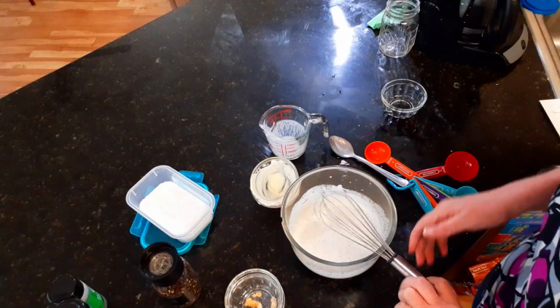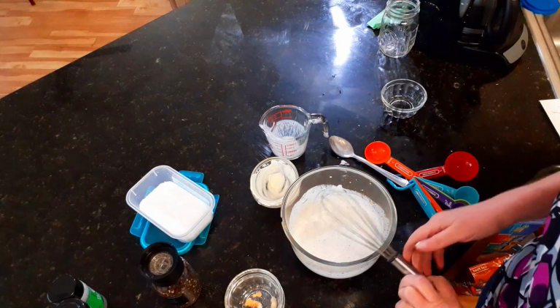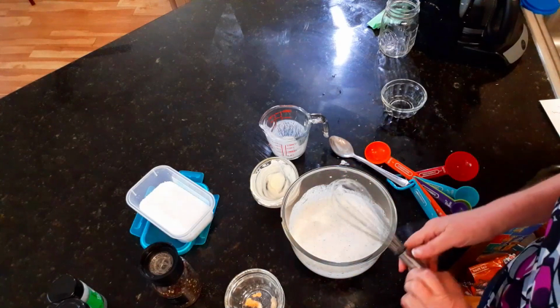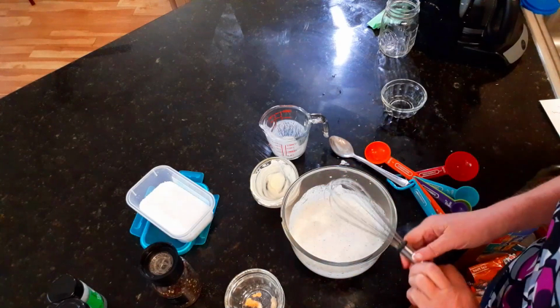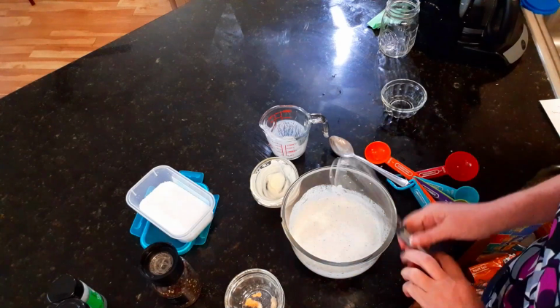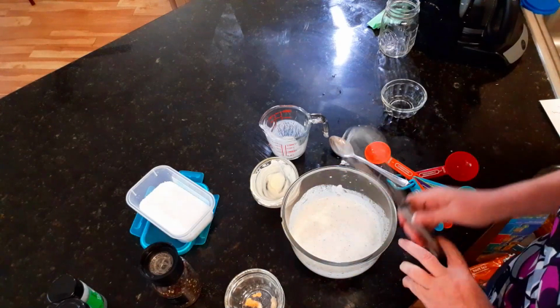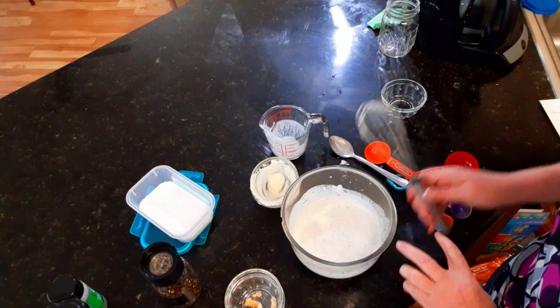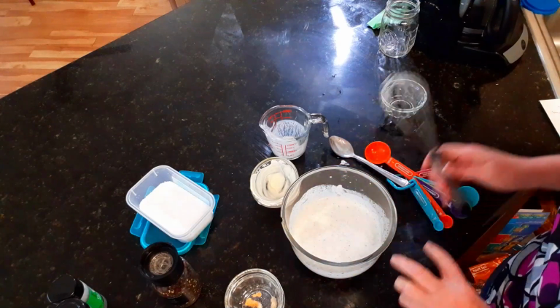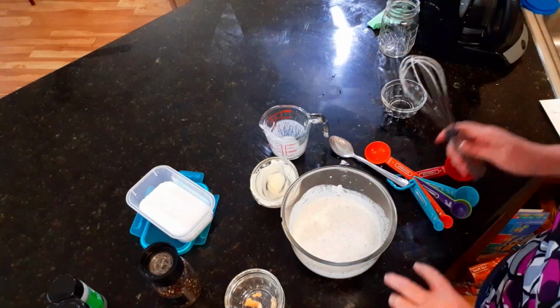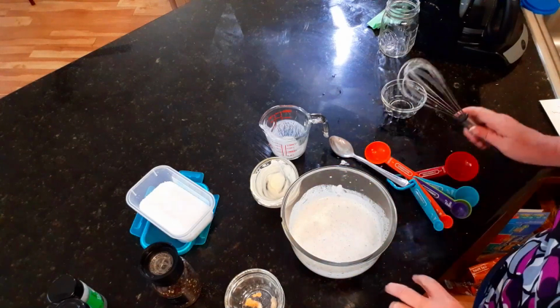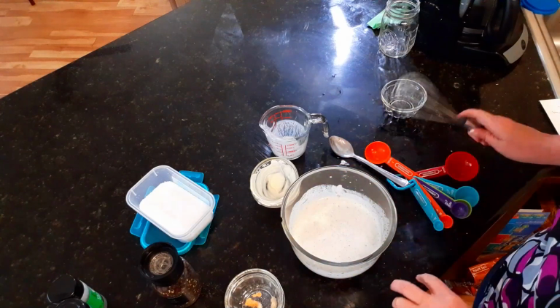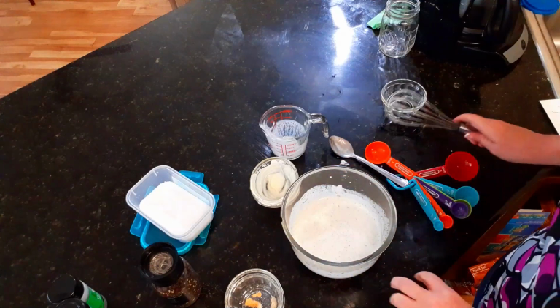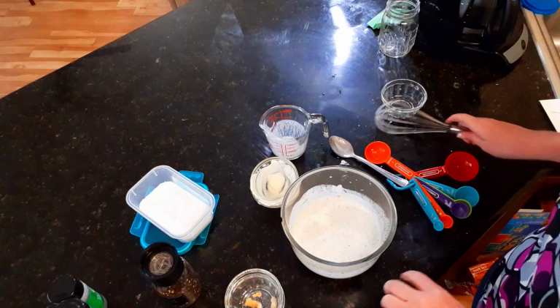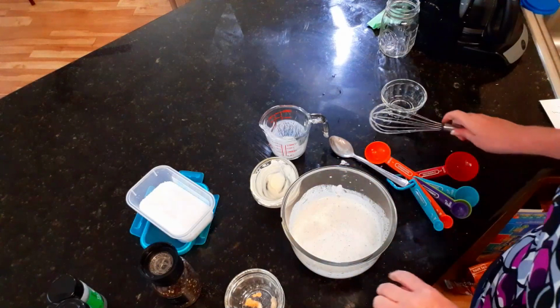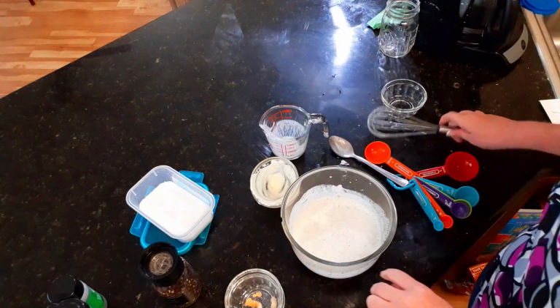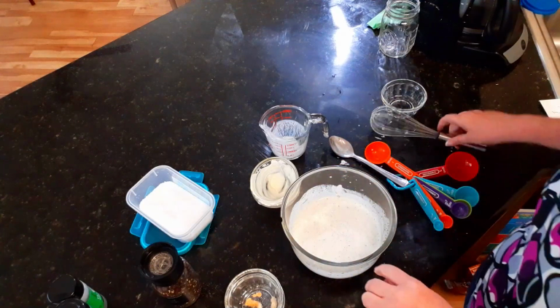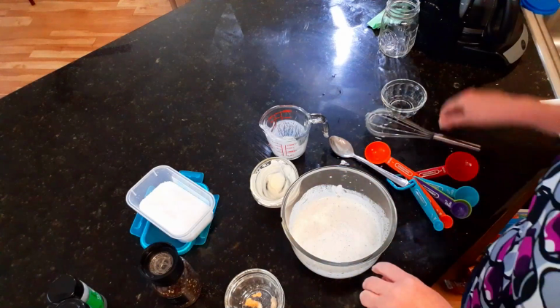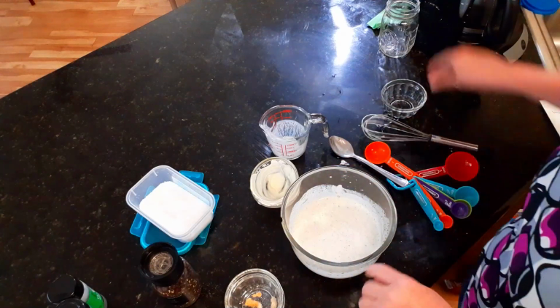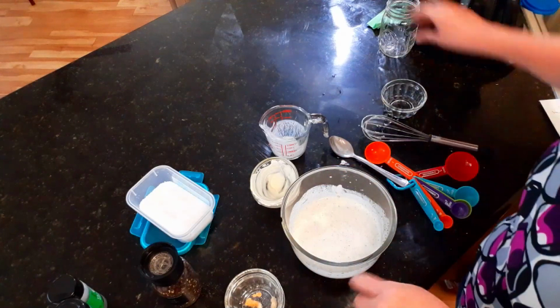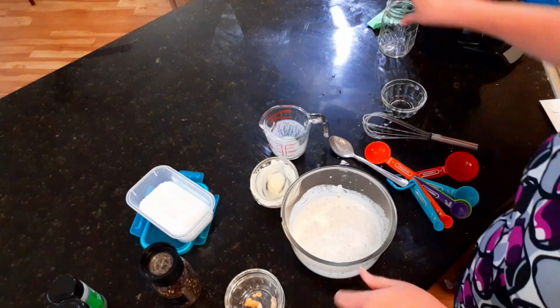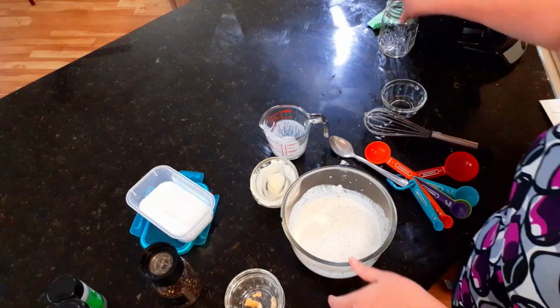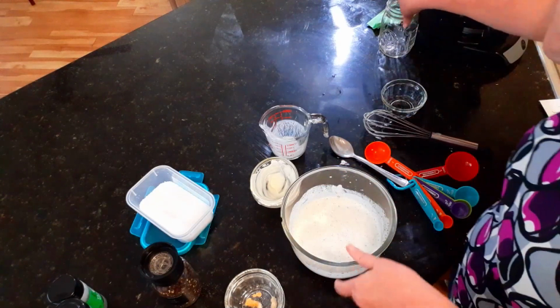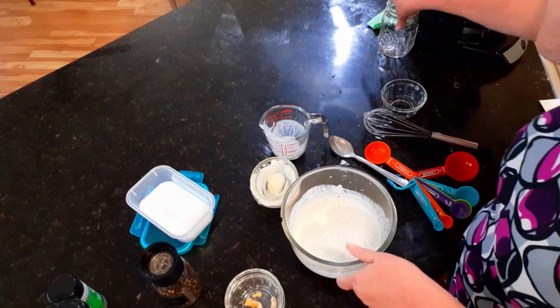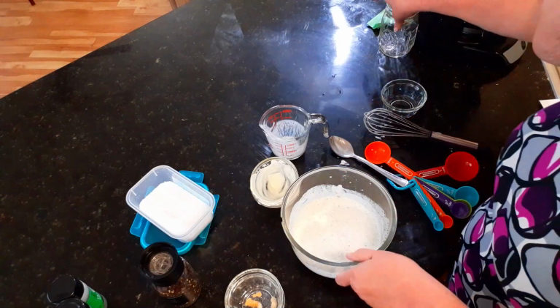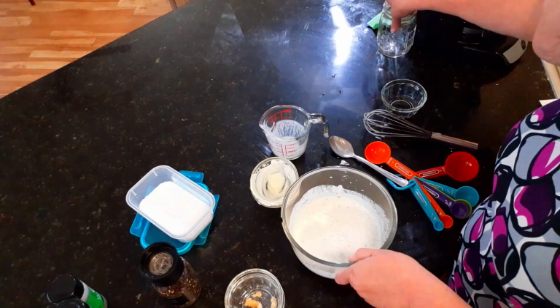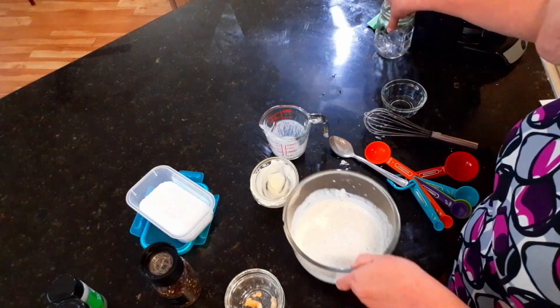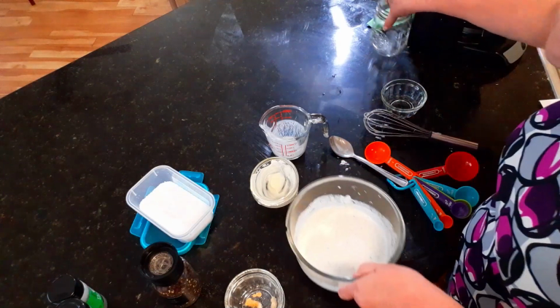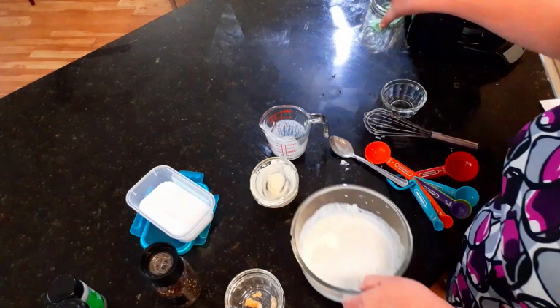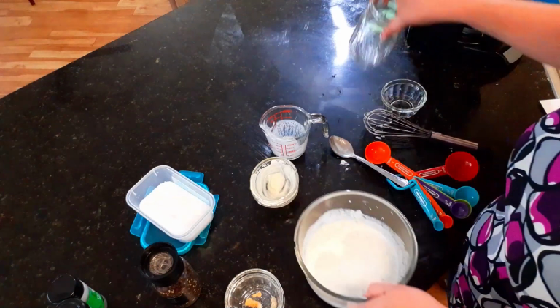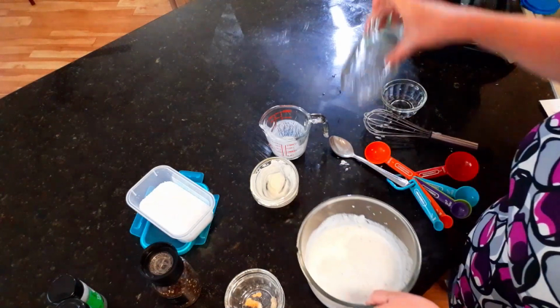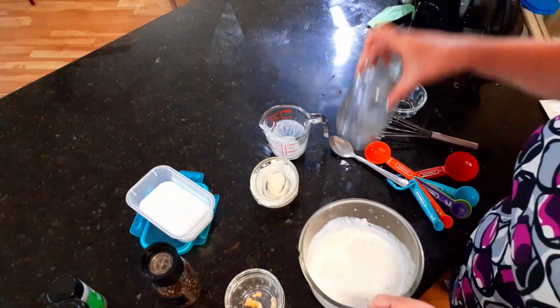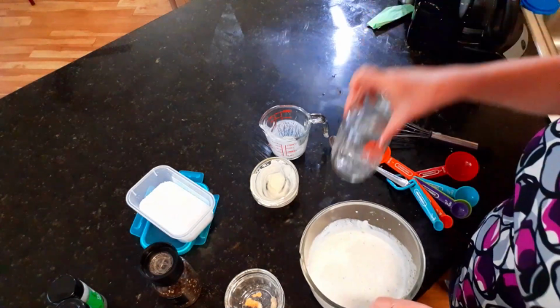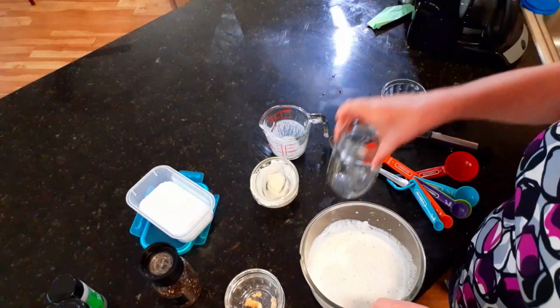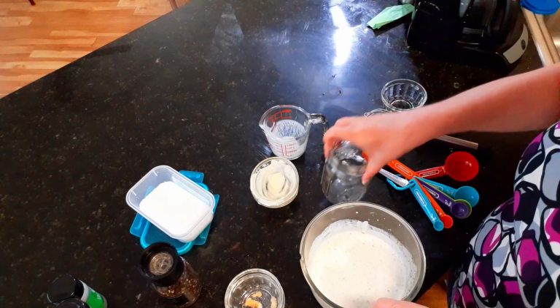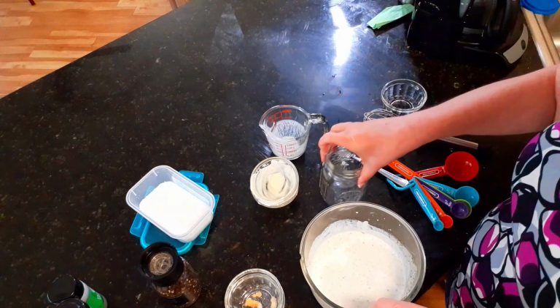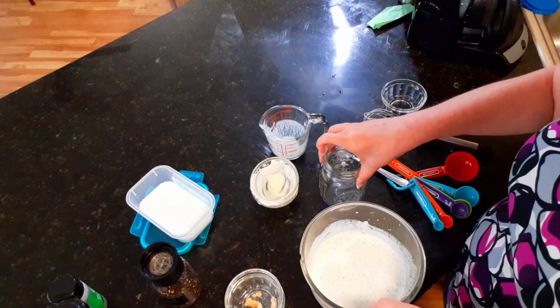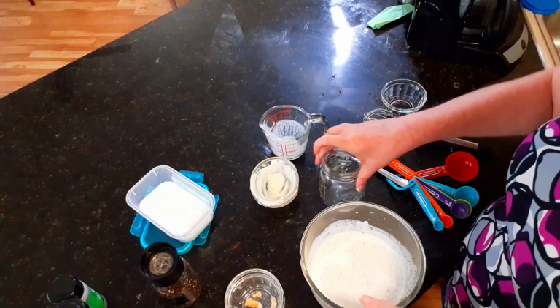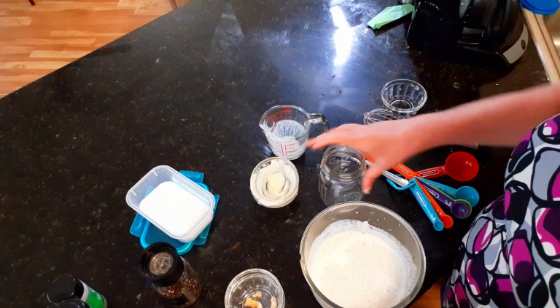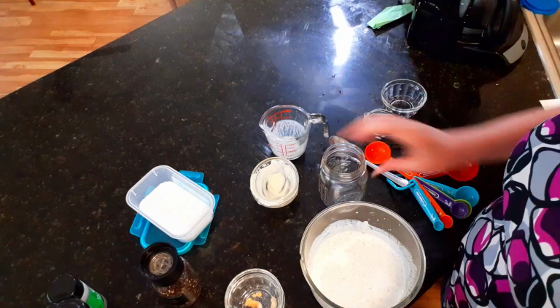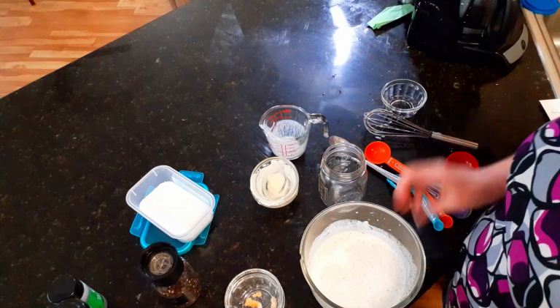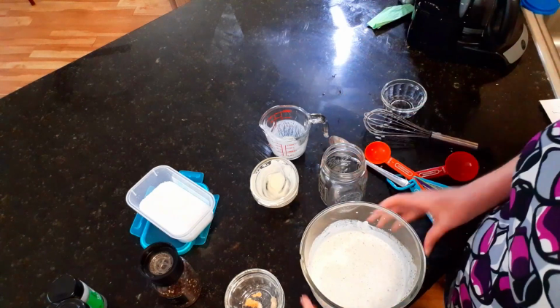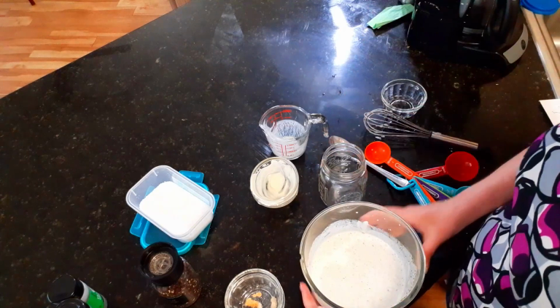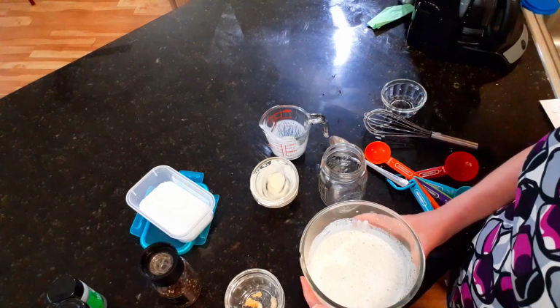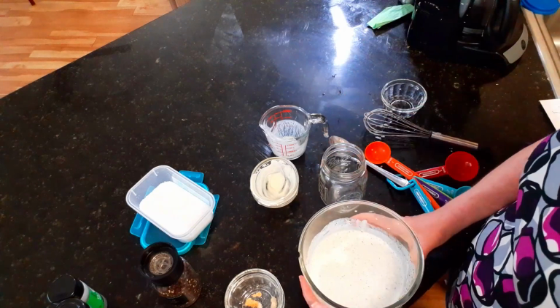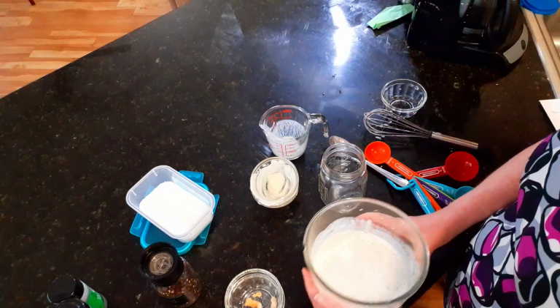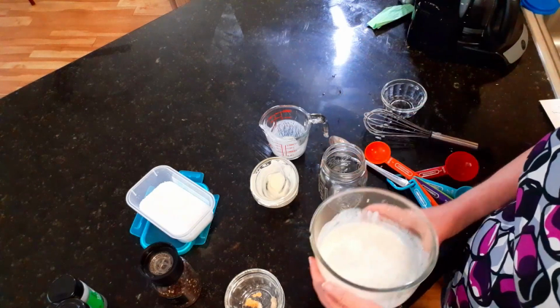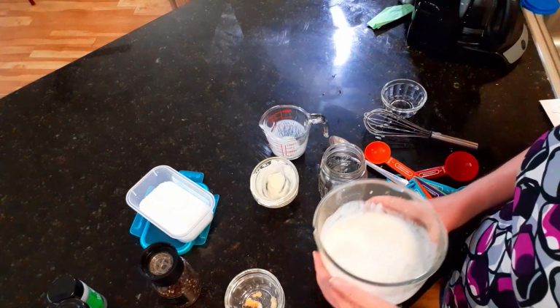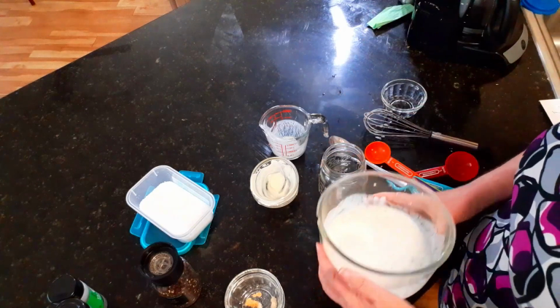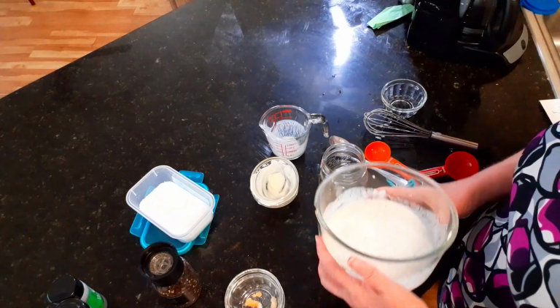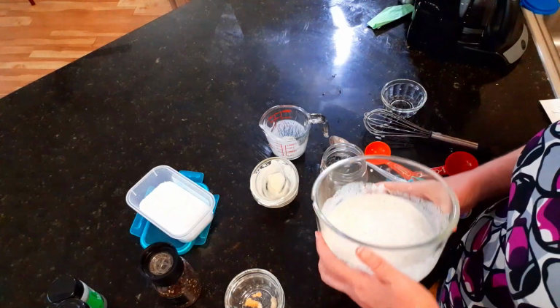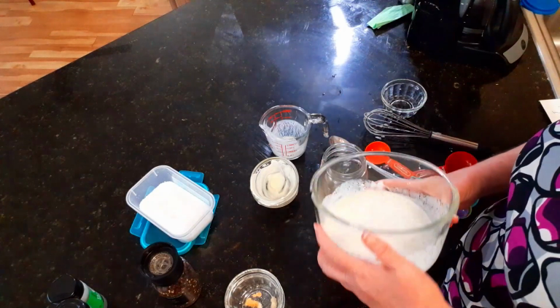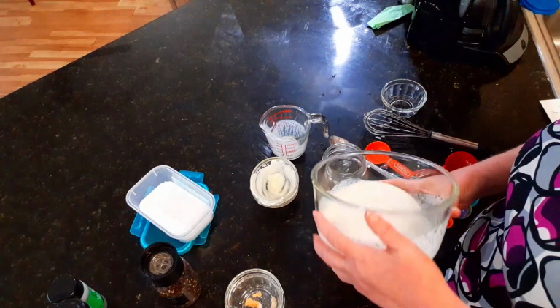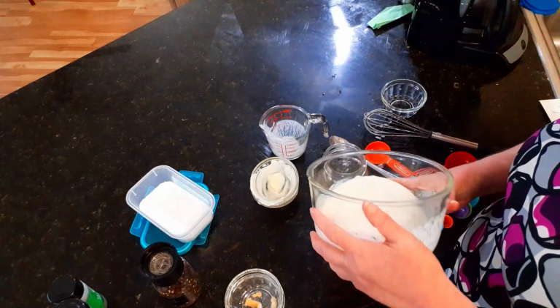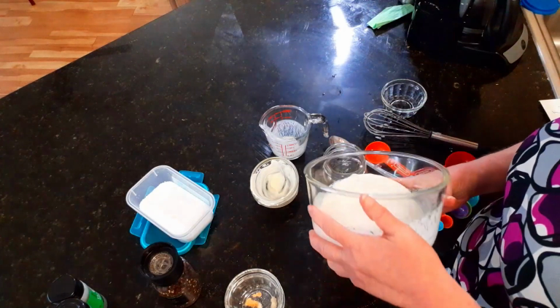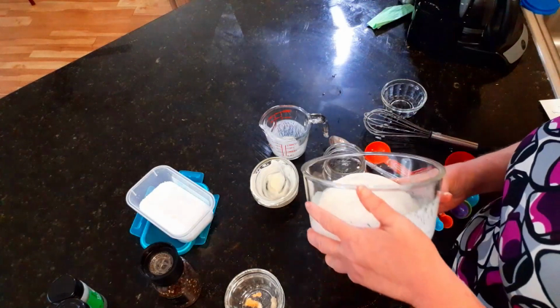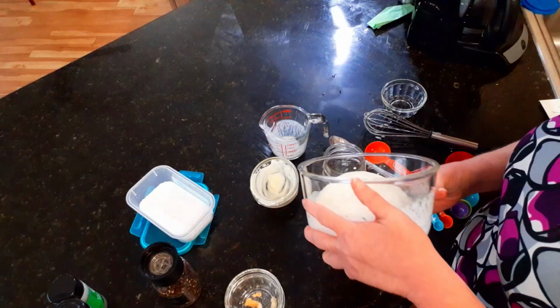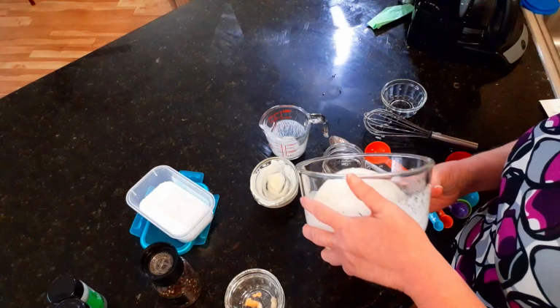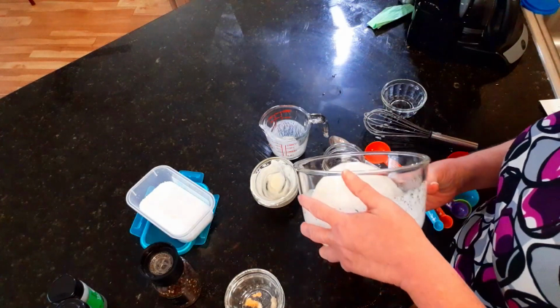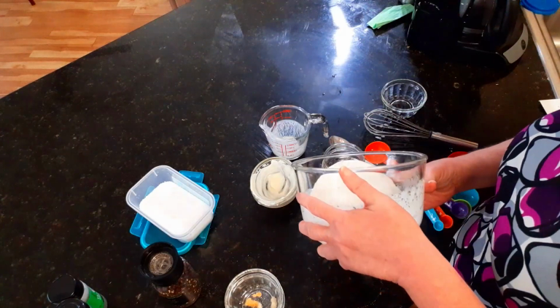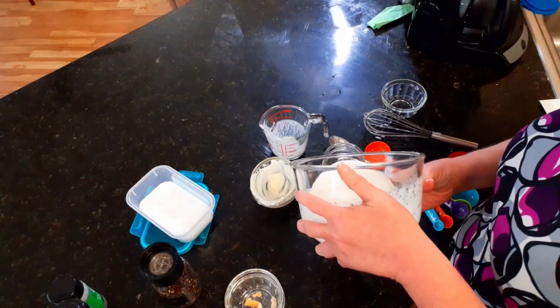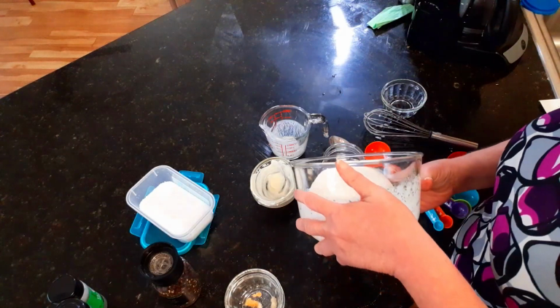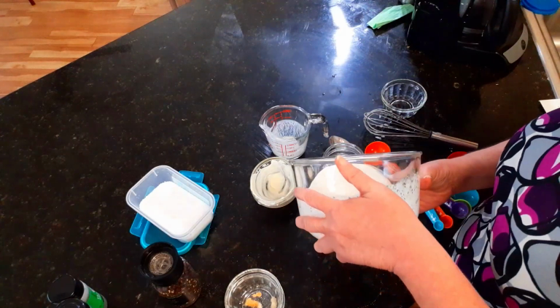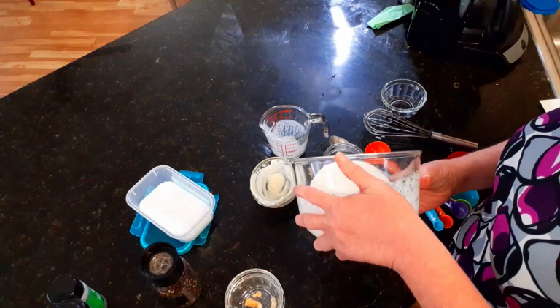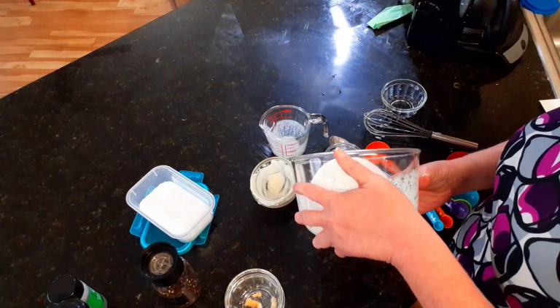Pour it up in a mason jar and it will store in your refrigerator for about a week.